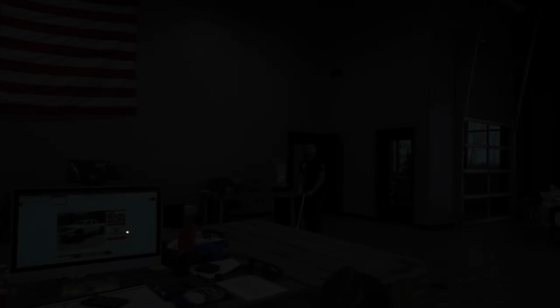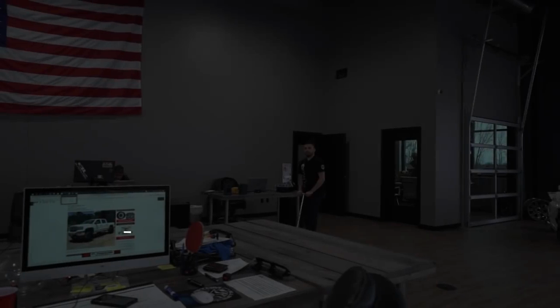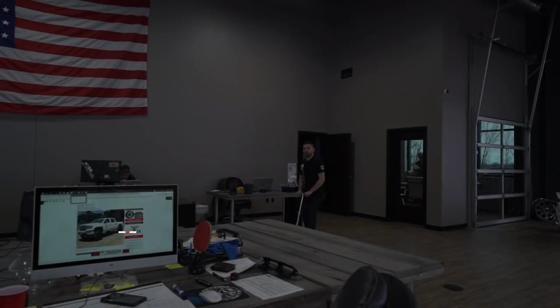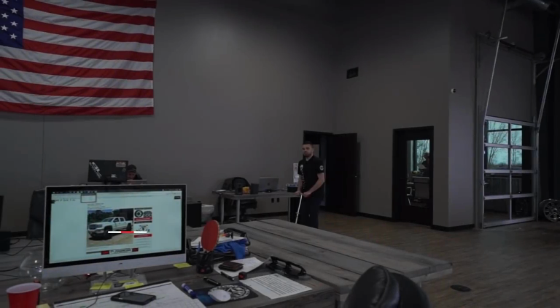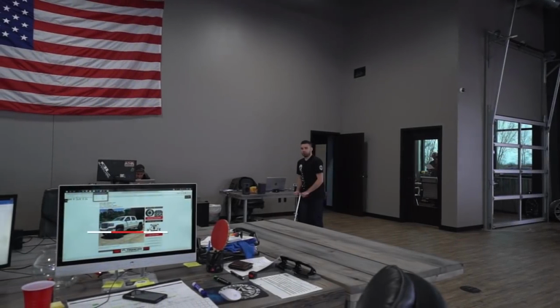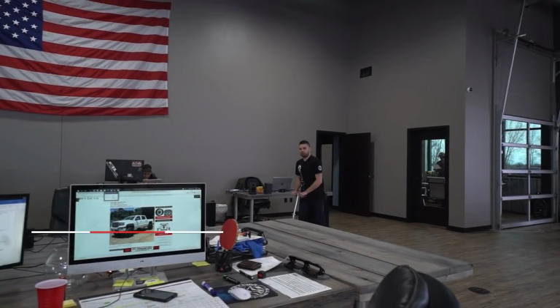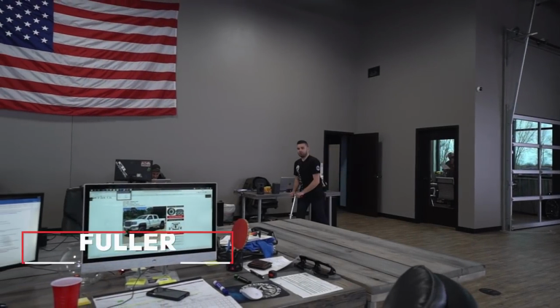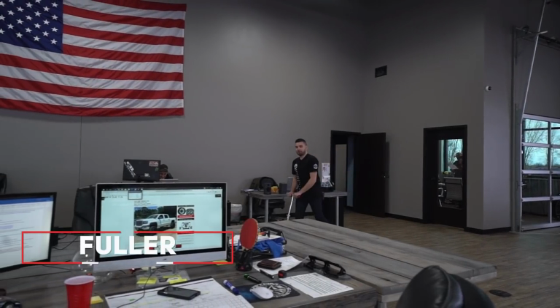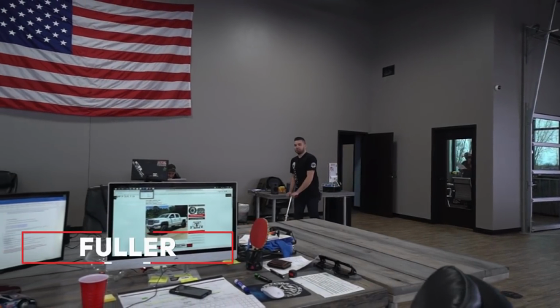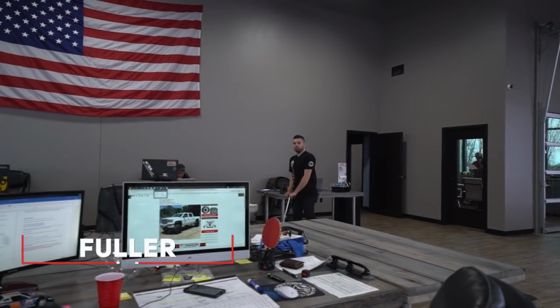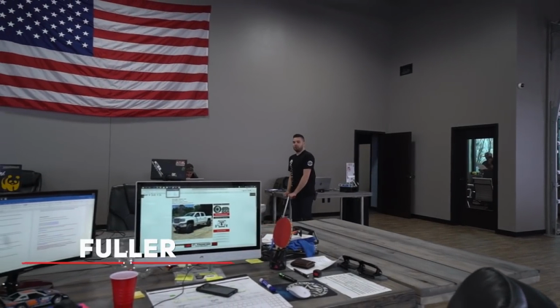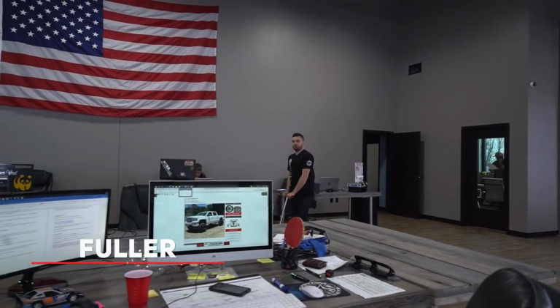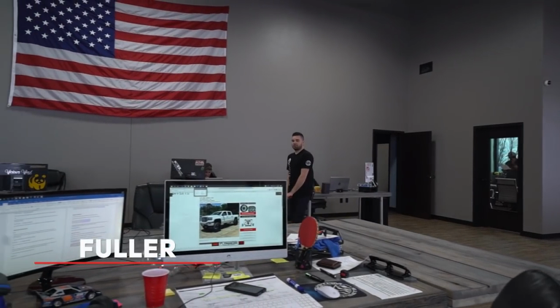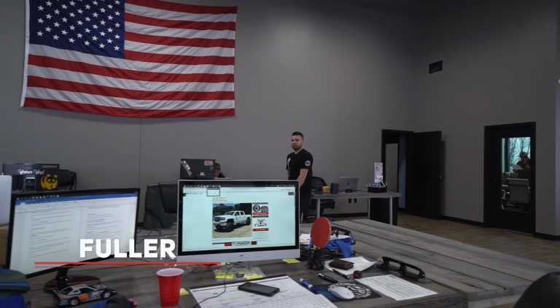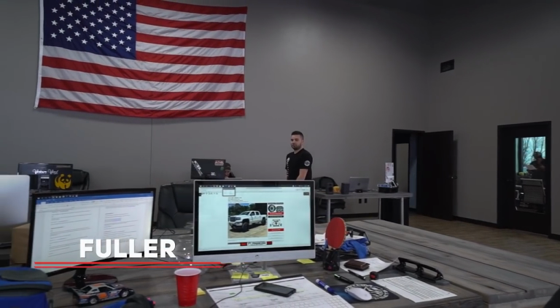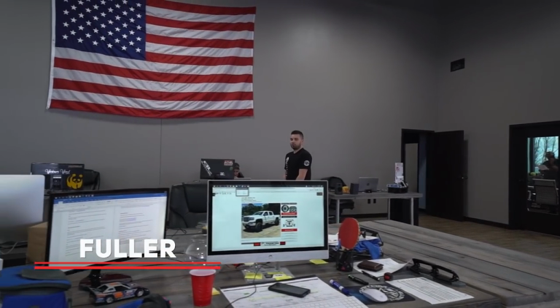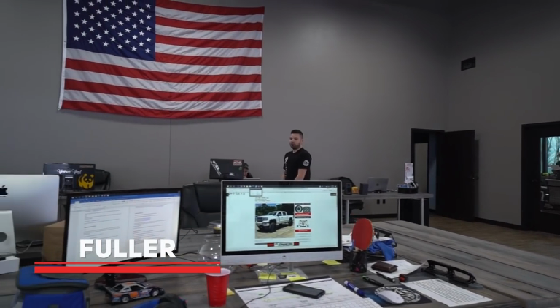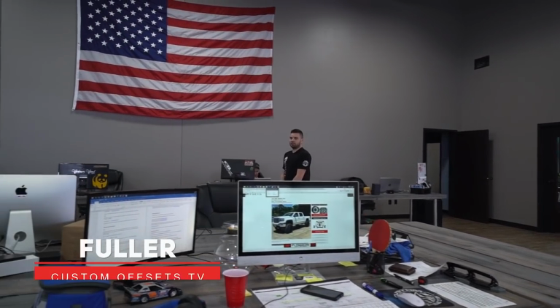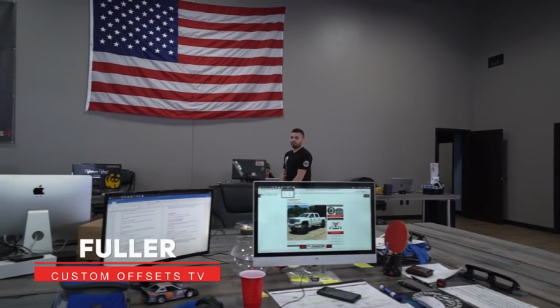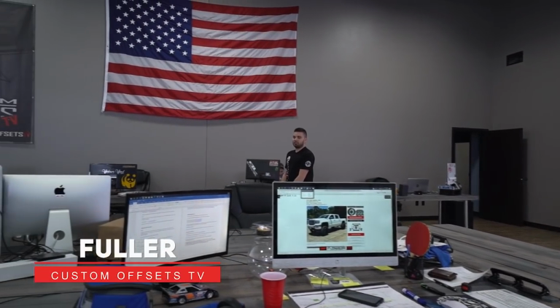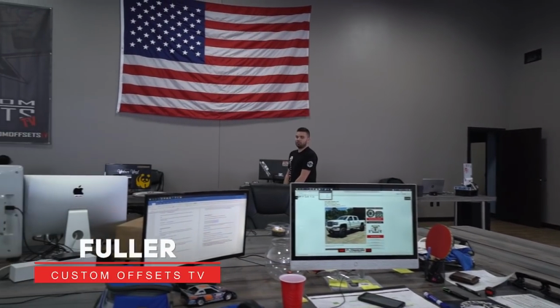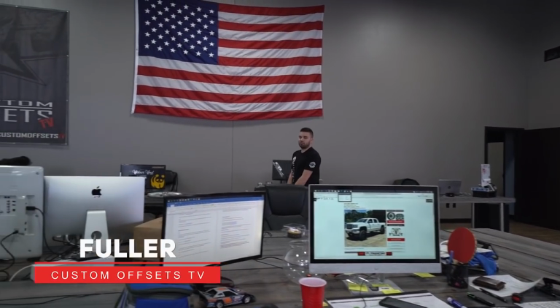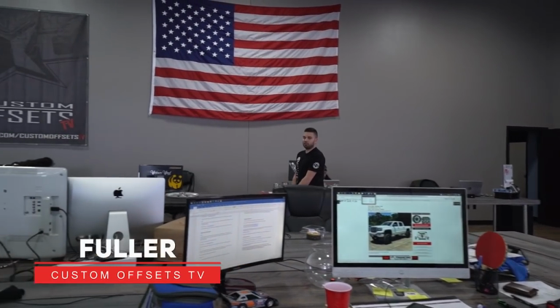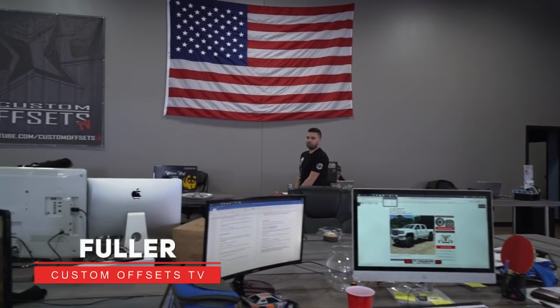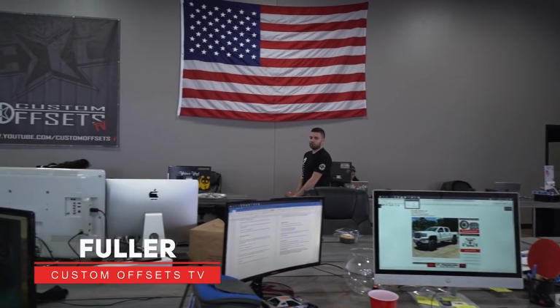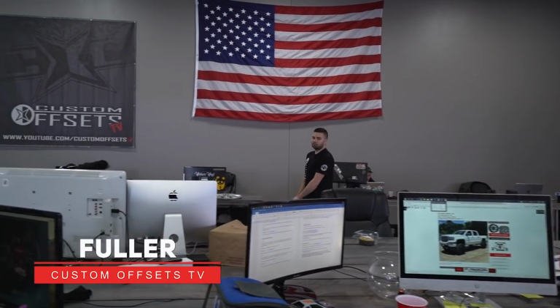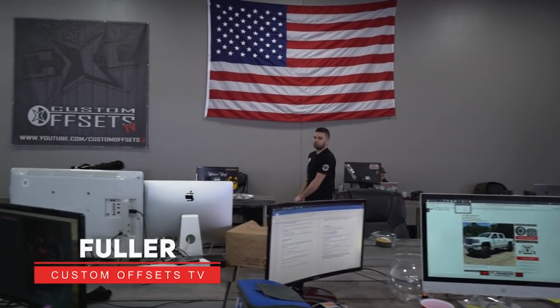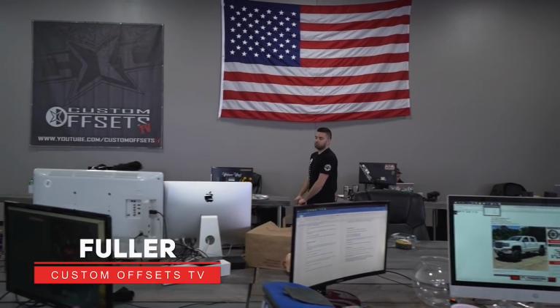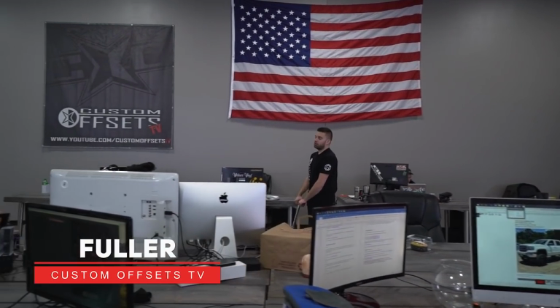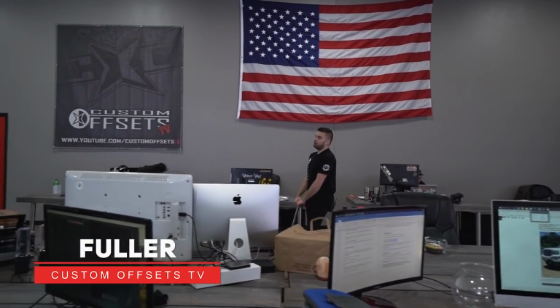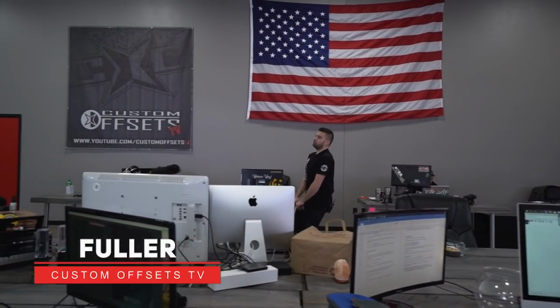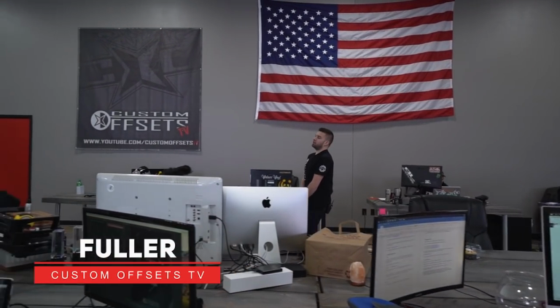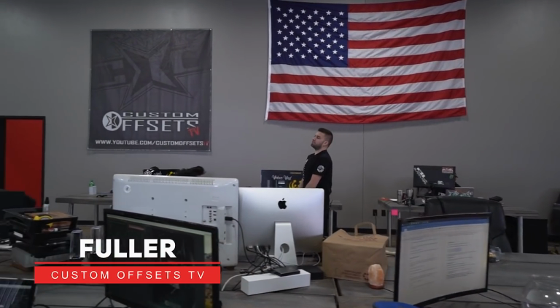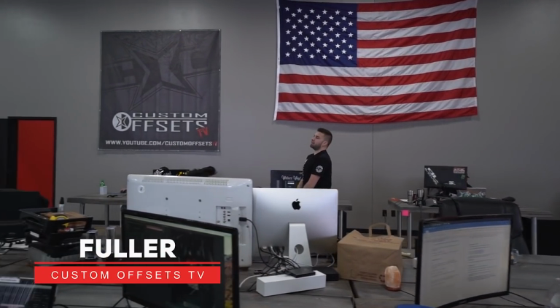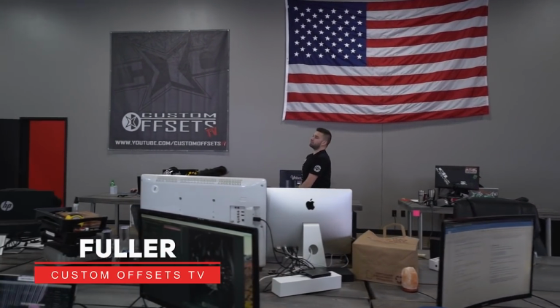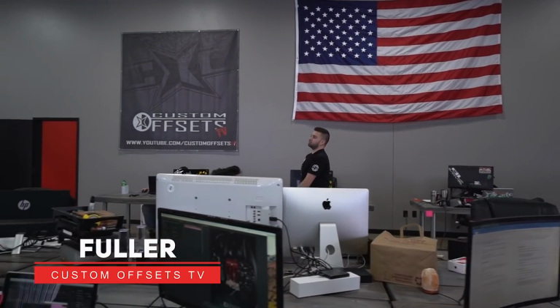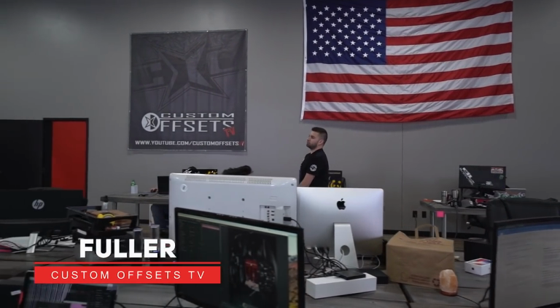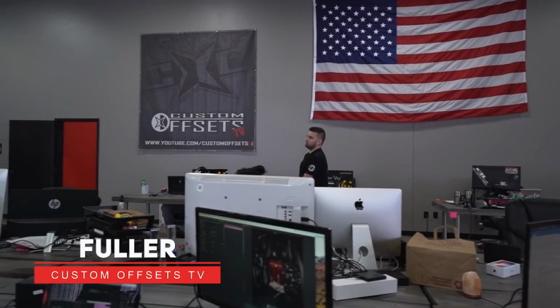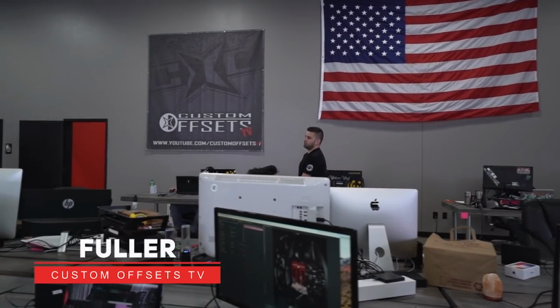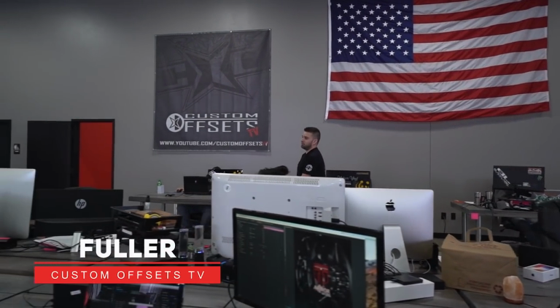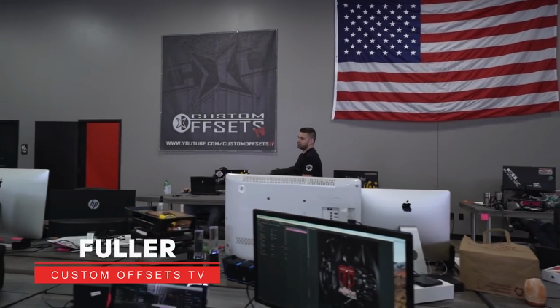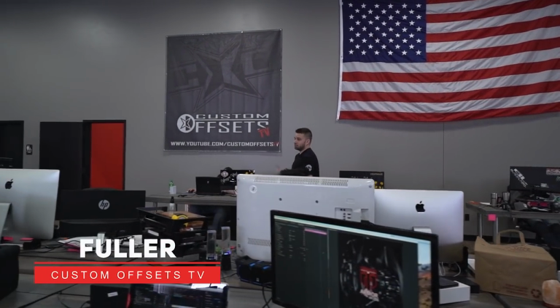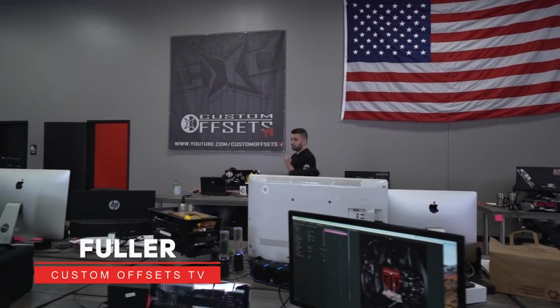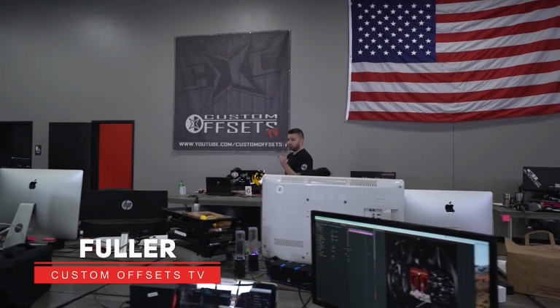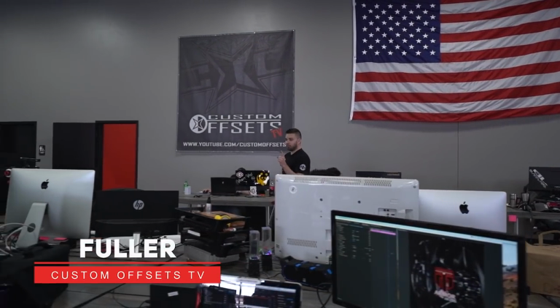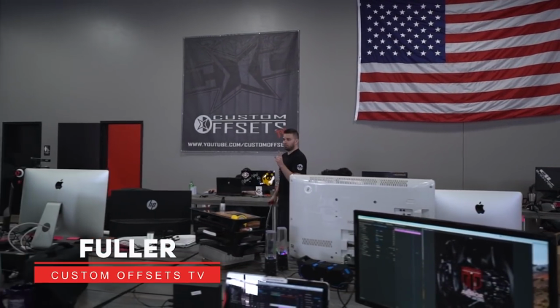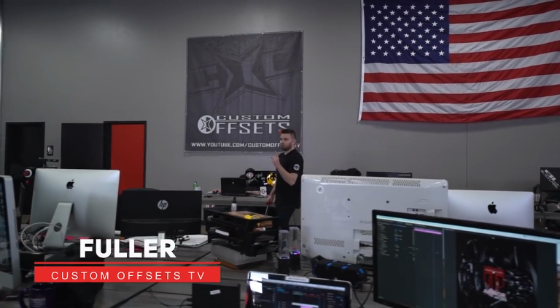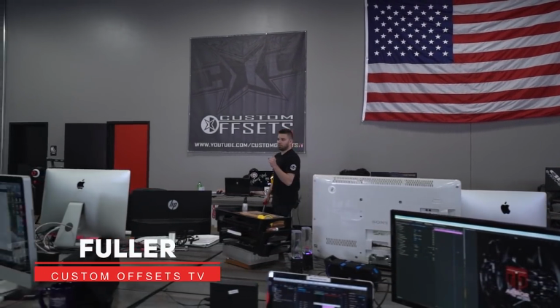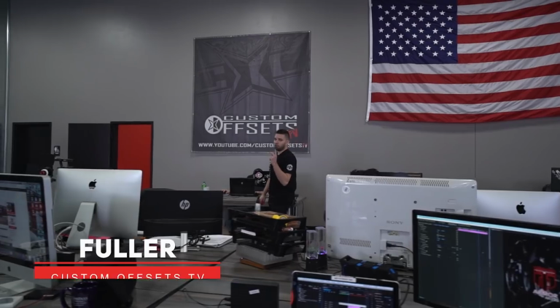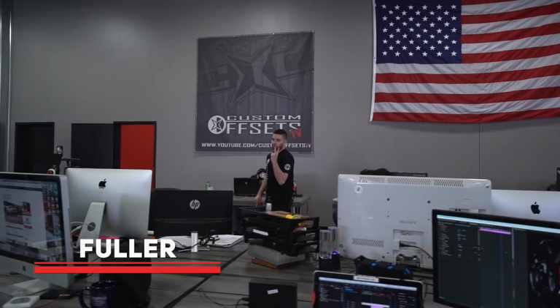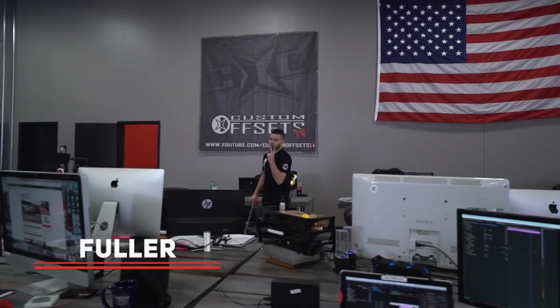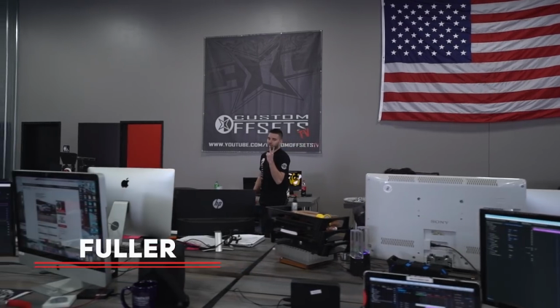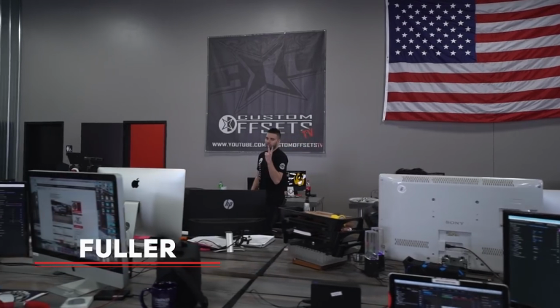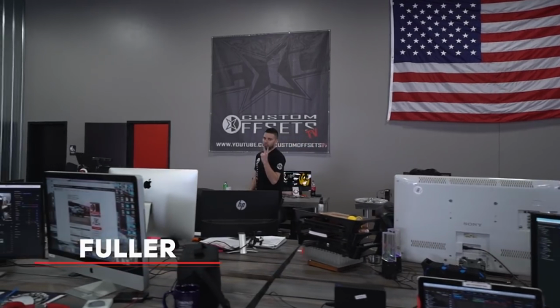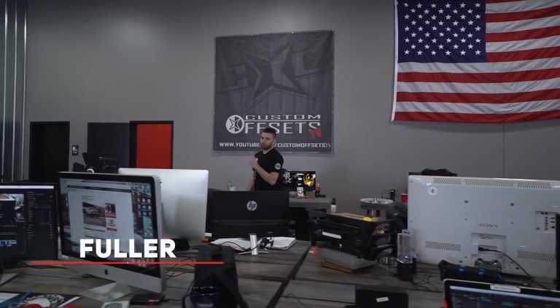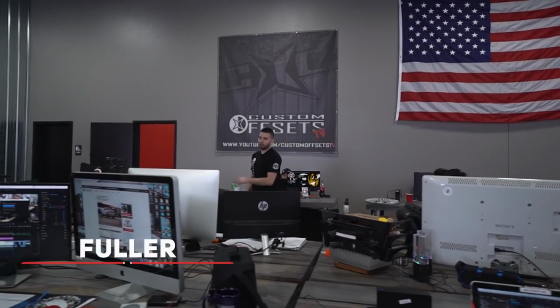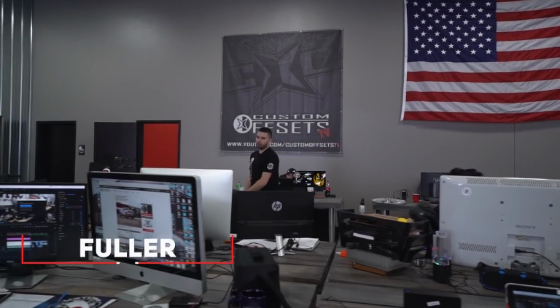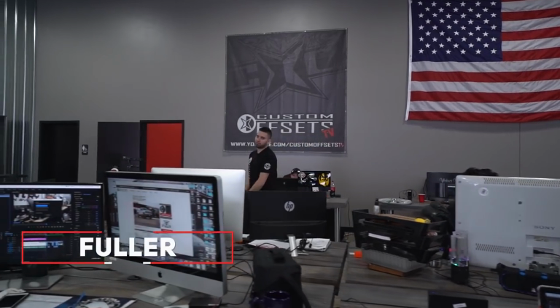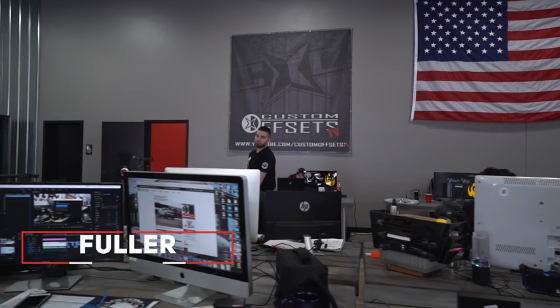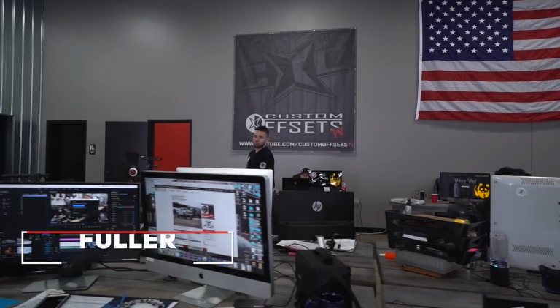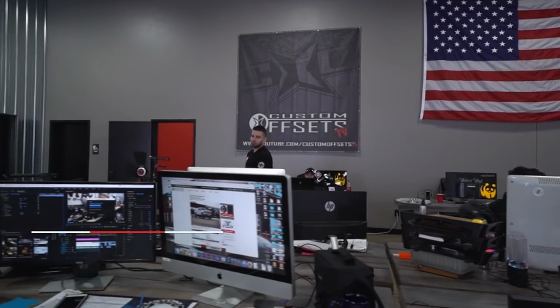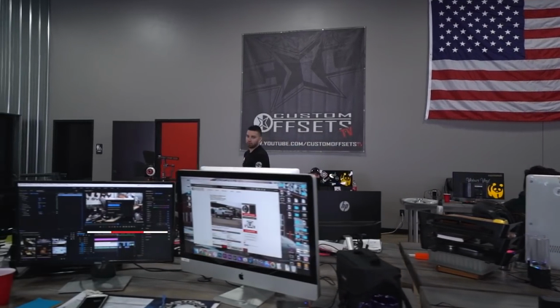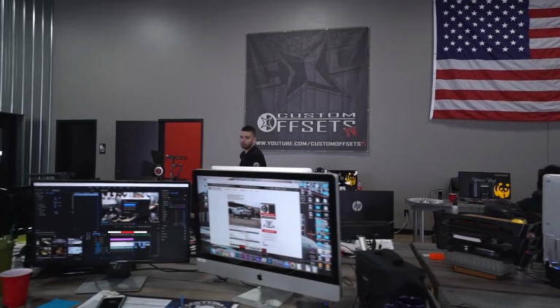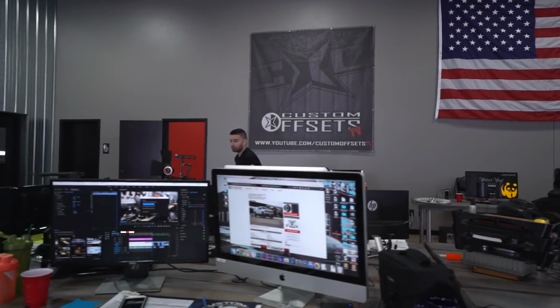Hey guys, it's Fuller again with Custom Offsets, Custom Offsets TV on the YouTube. You guys asked for two things: a lift kit video and for me to slow down, so here we go.